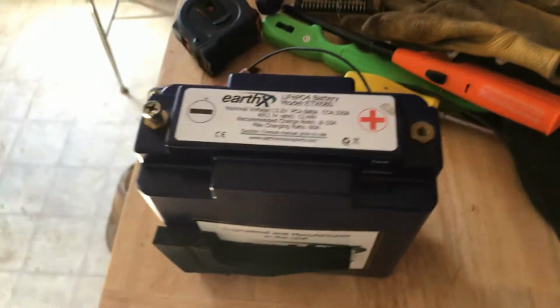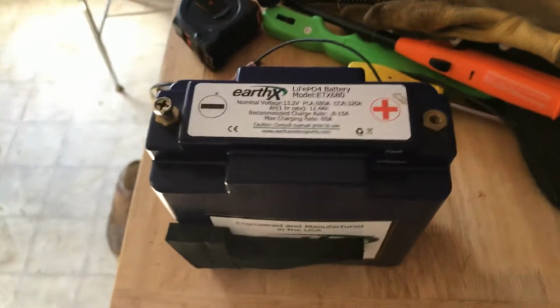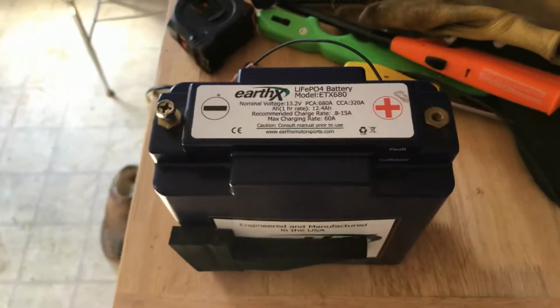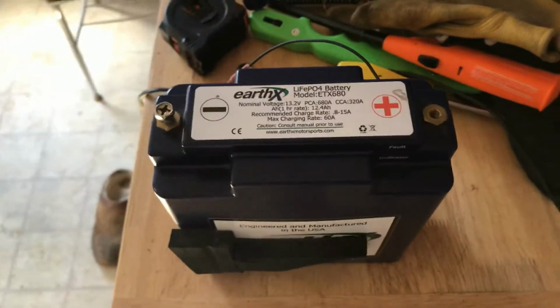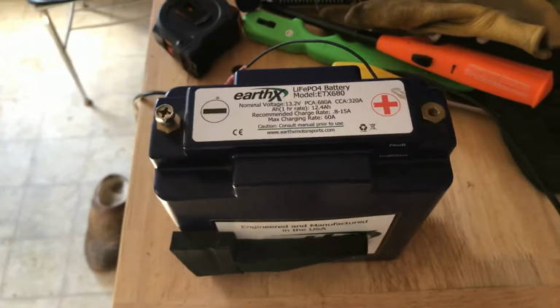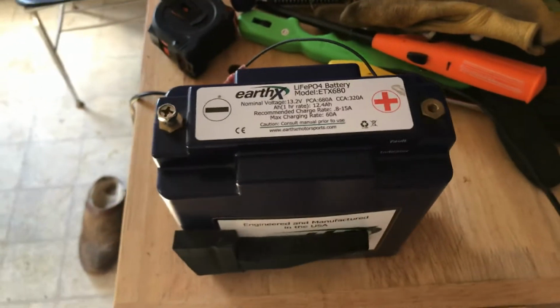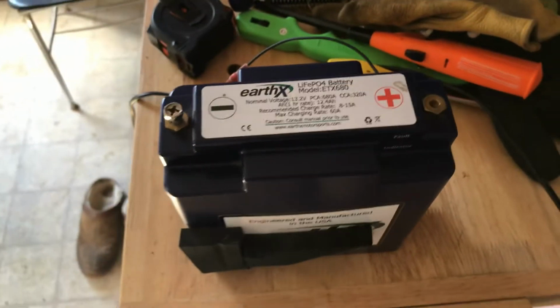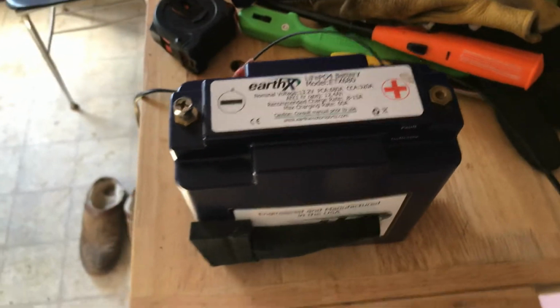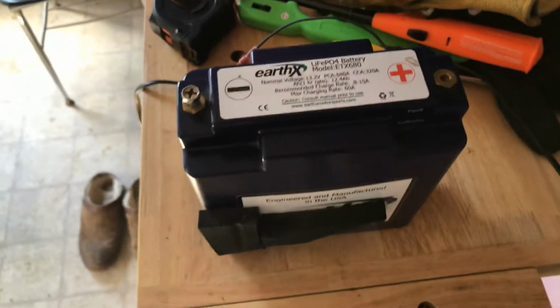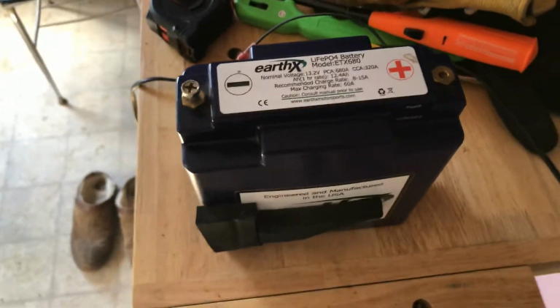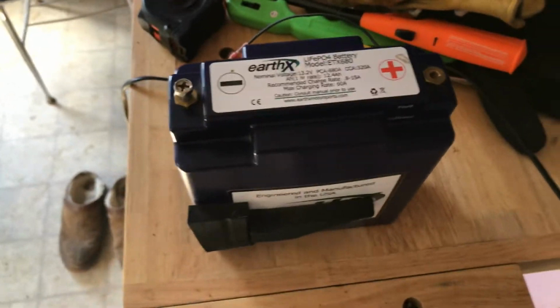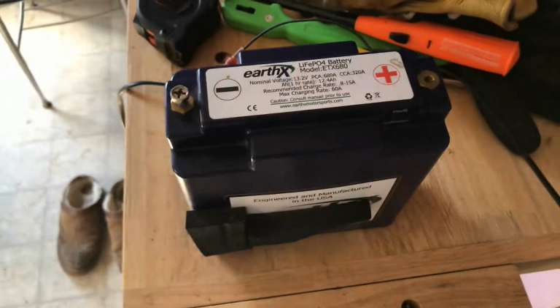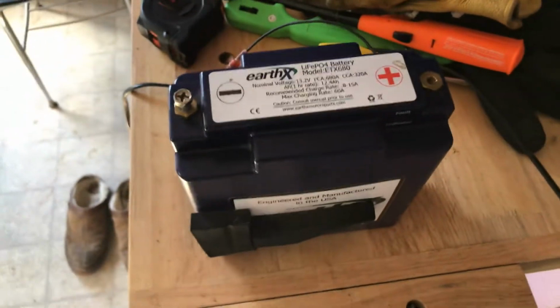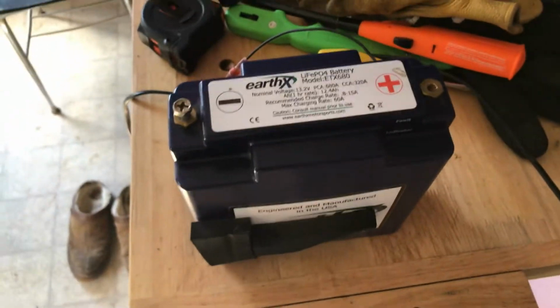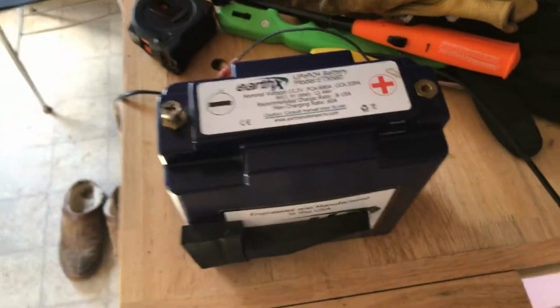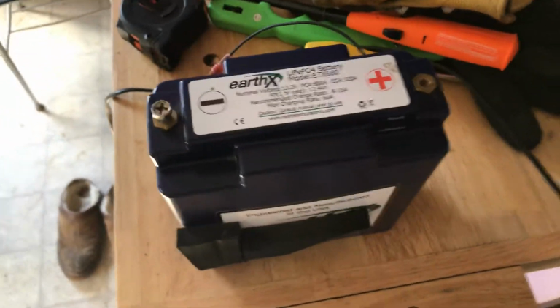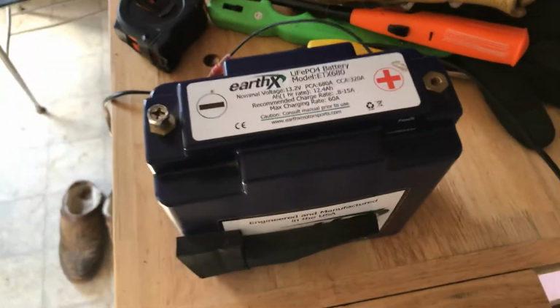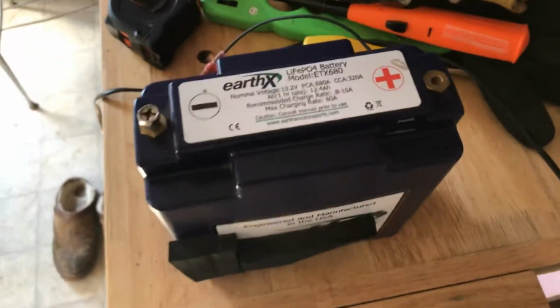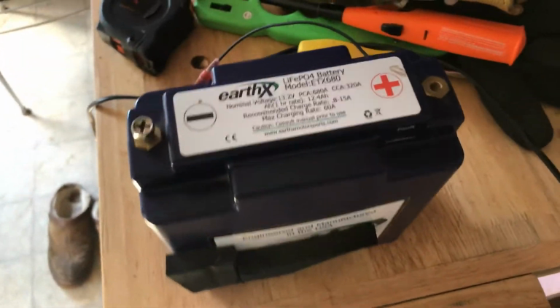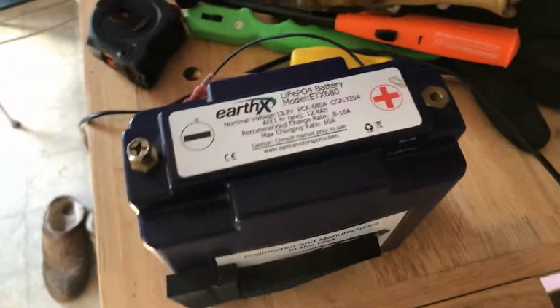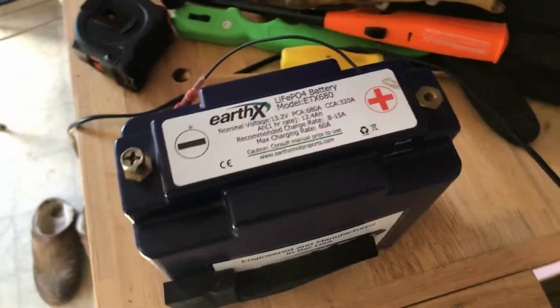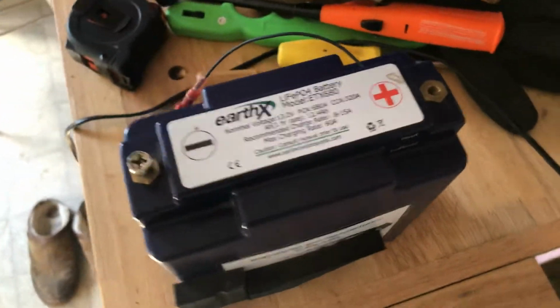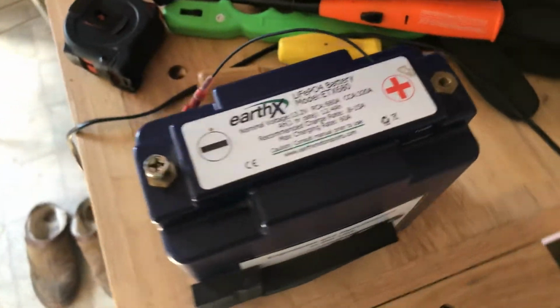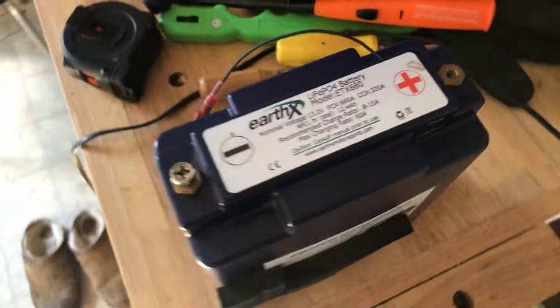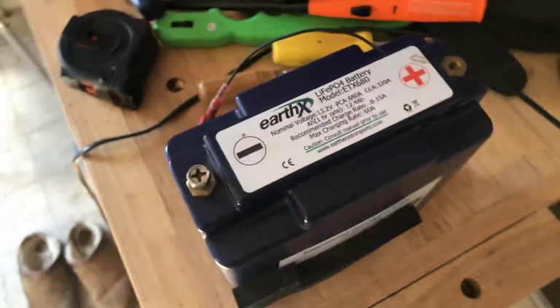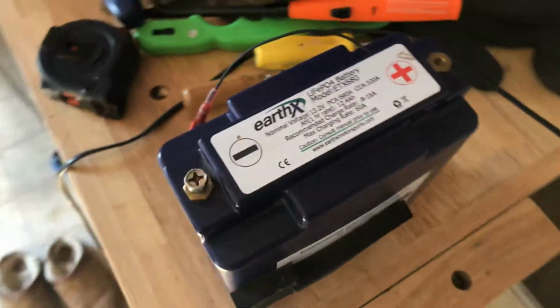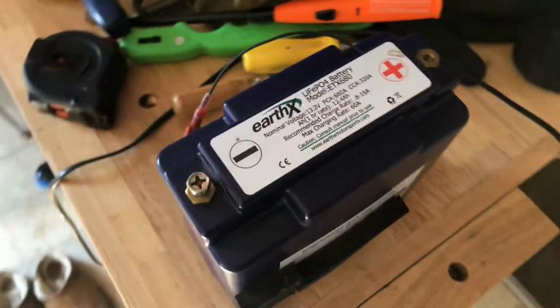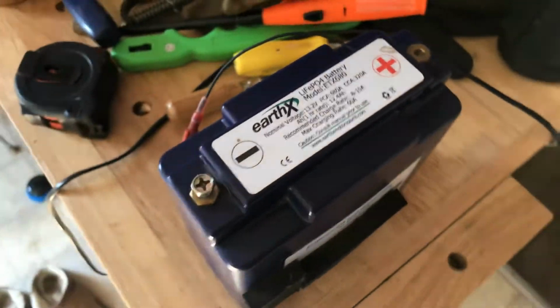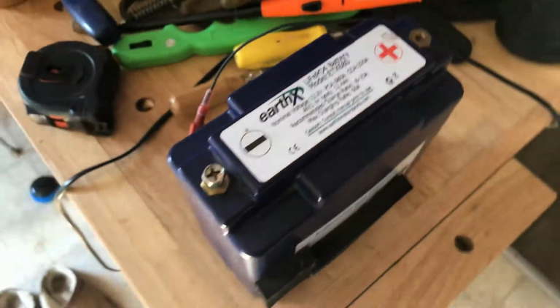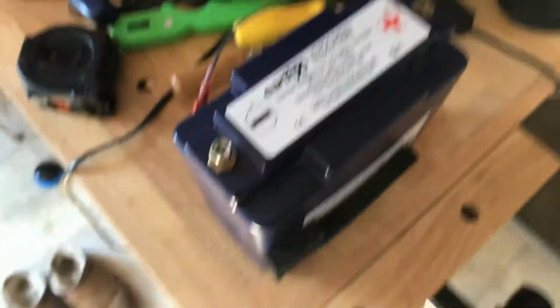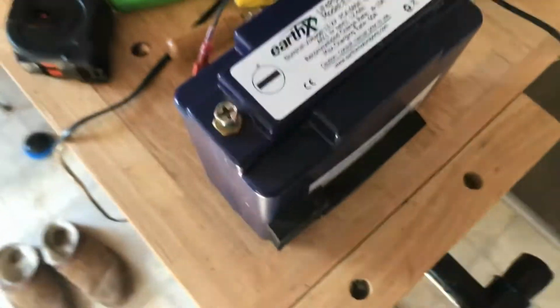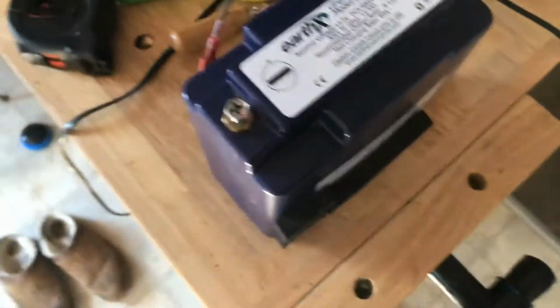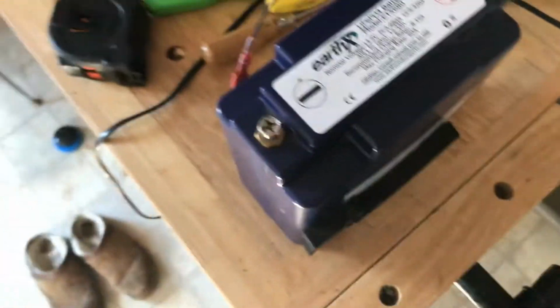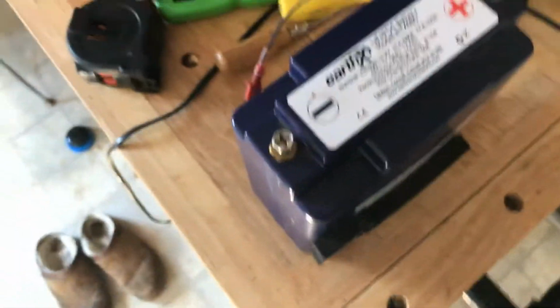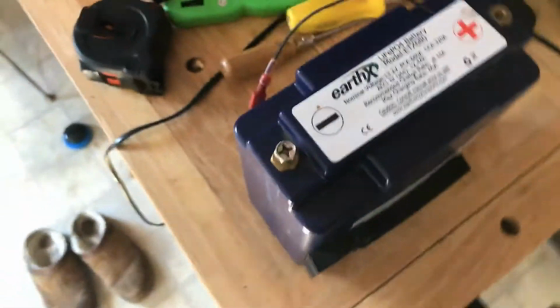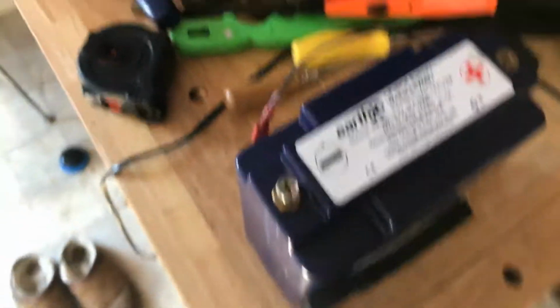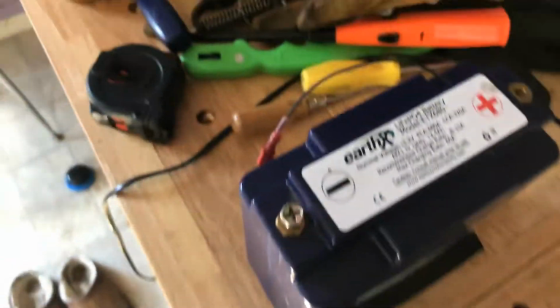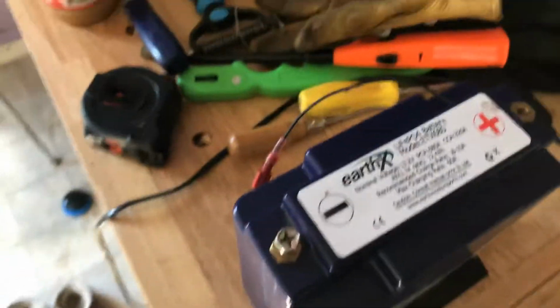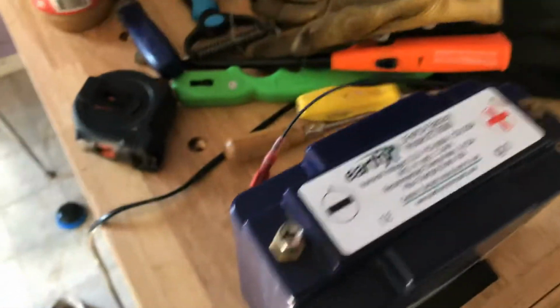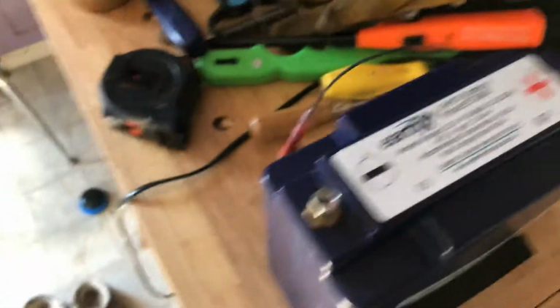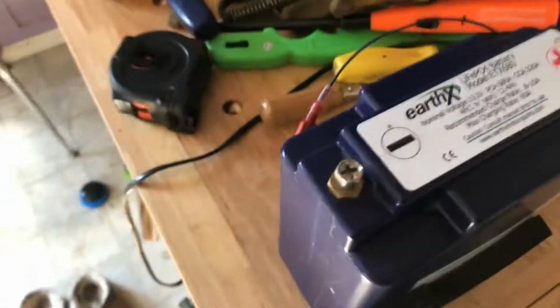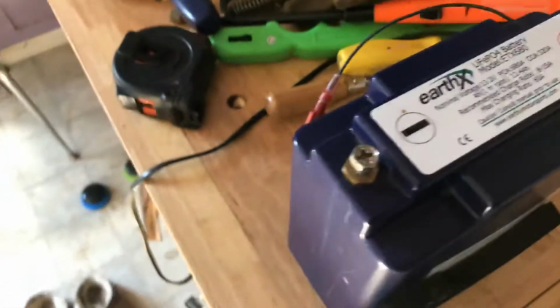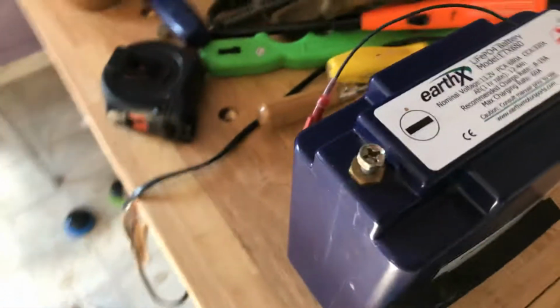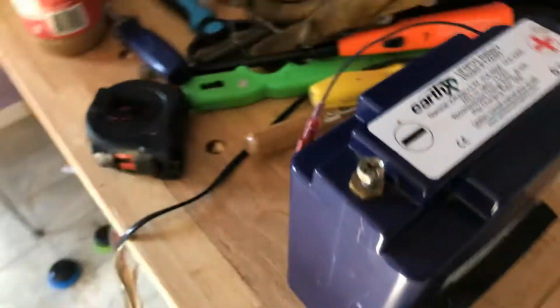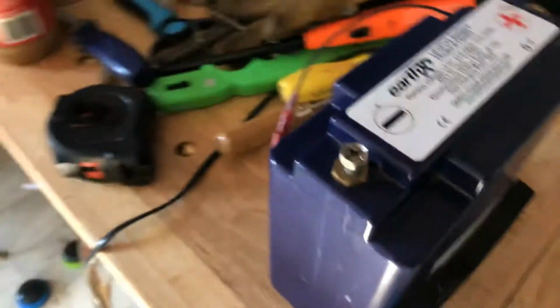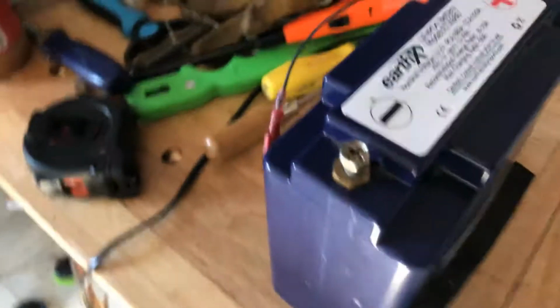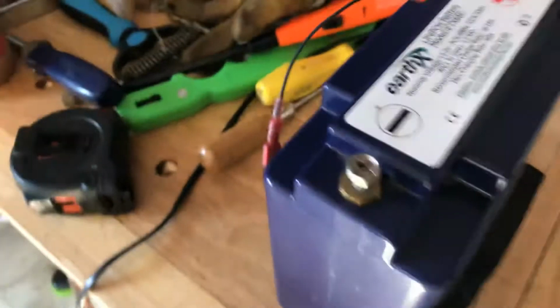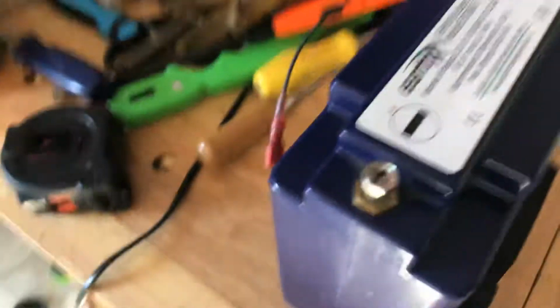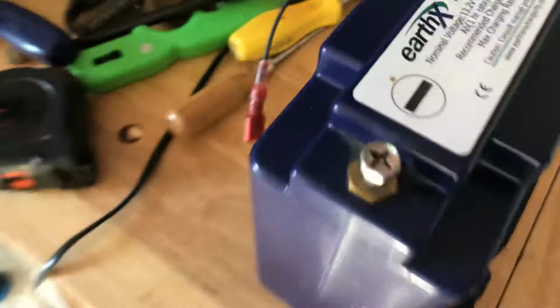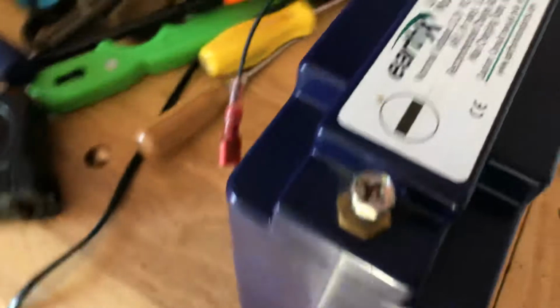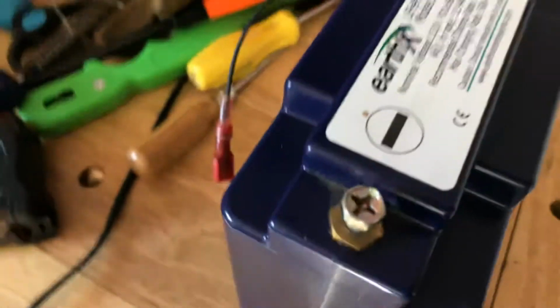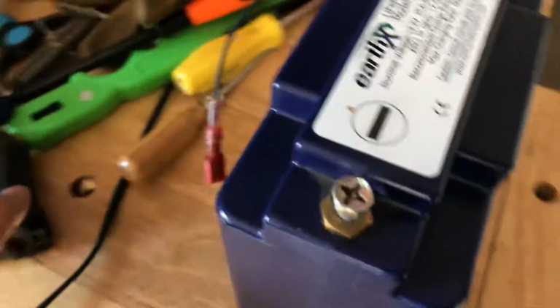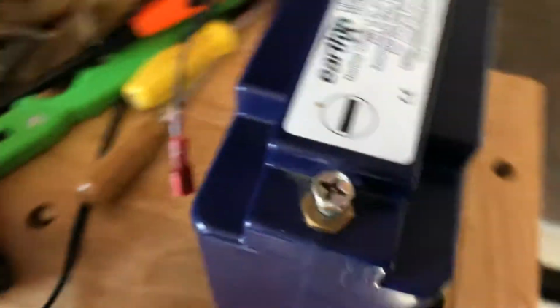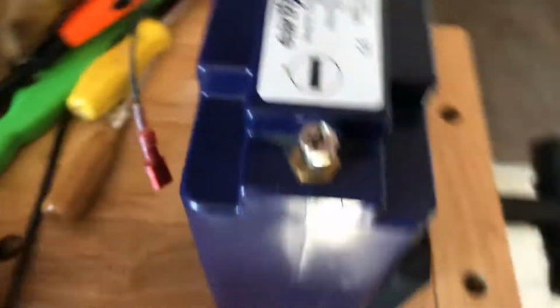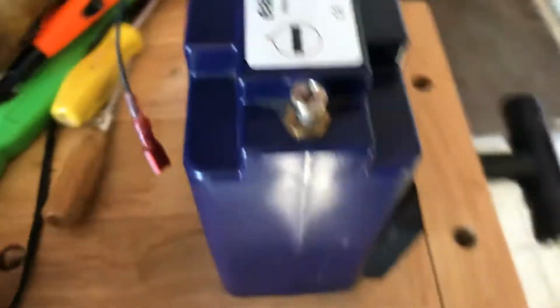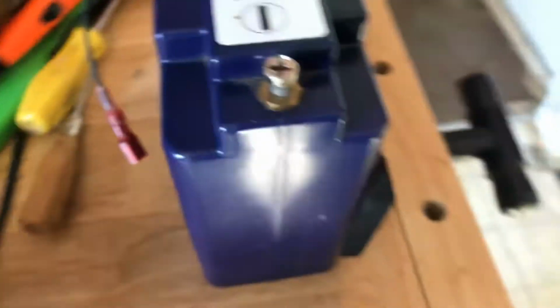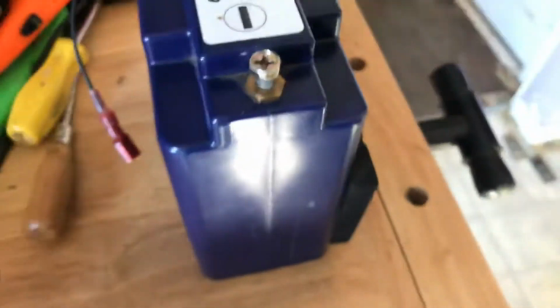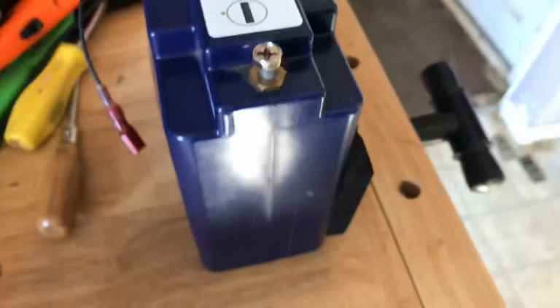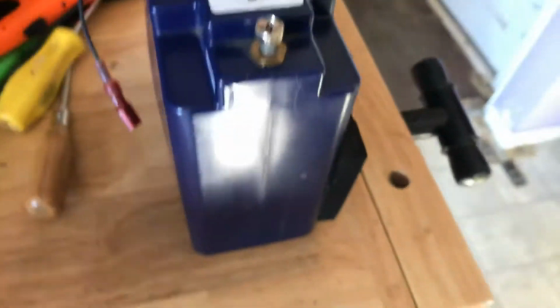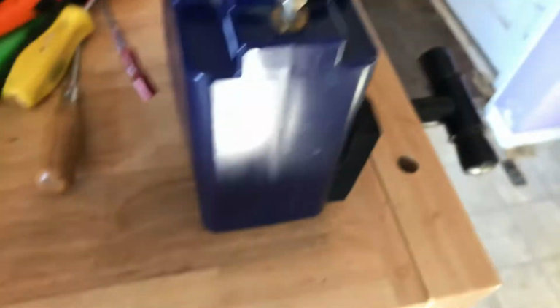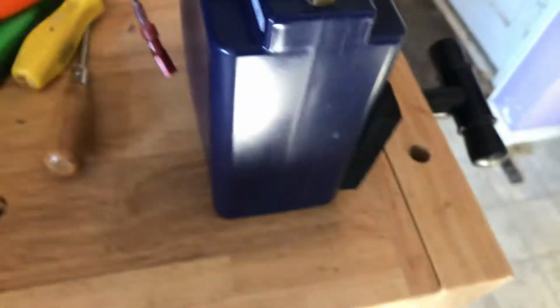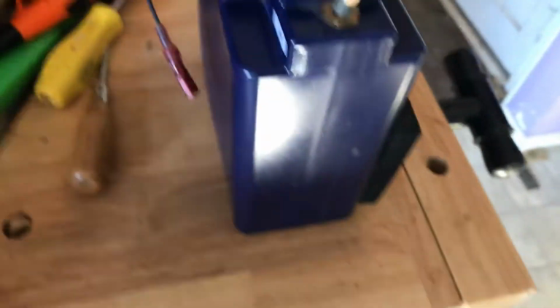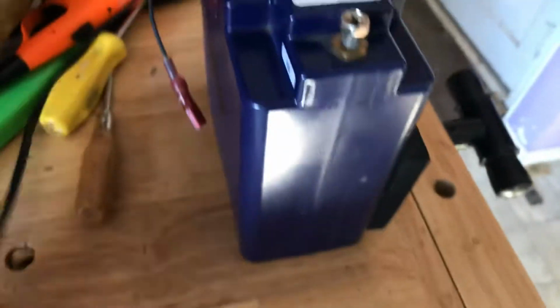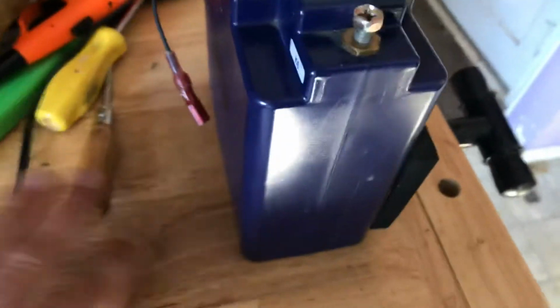It was just out of the two-year warranty, and EarthX wouldn't give me anything — so much for buying a $300 battery.